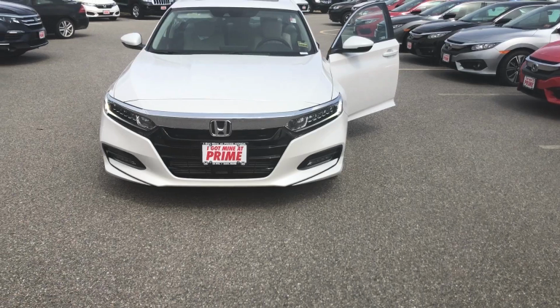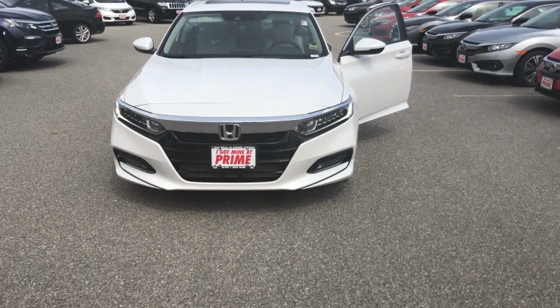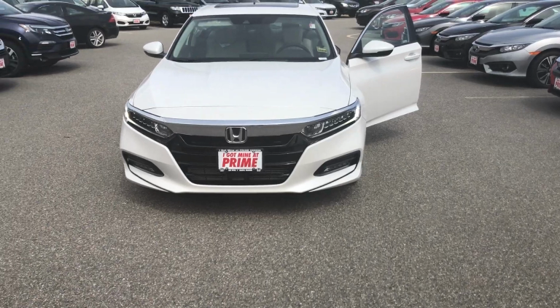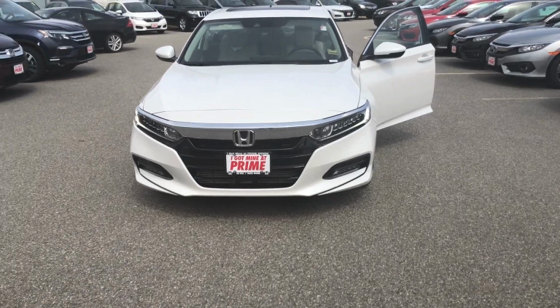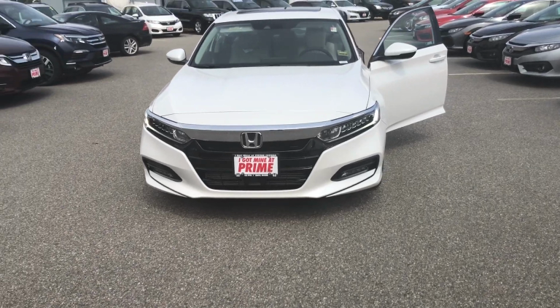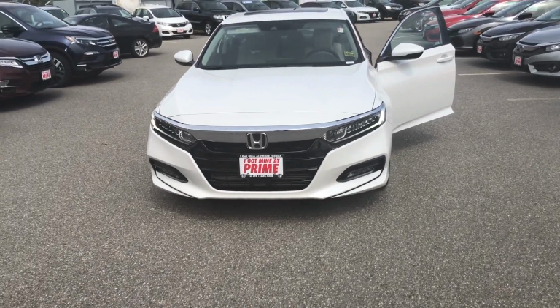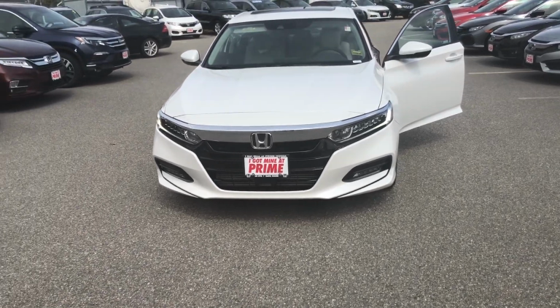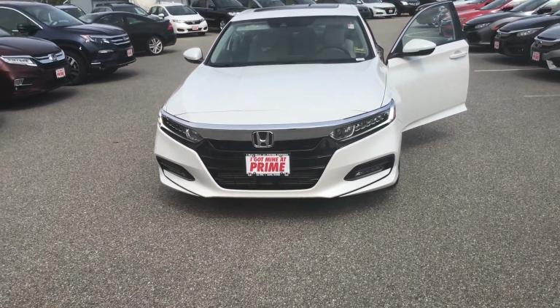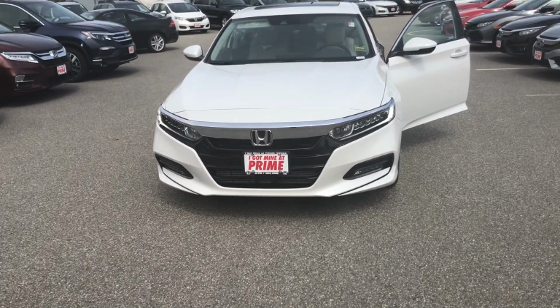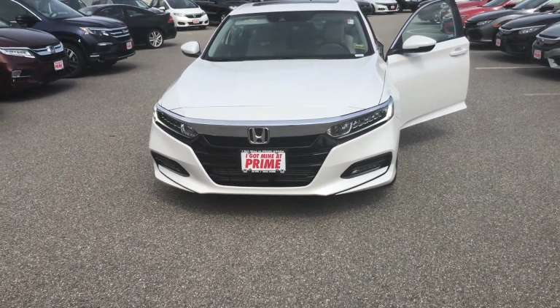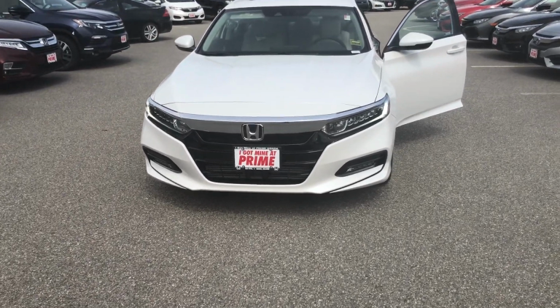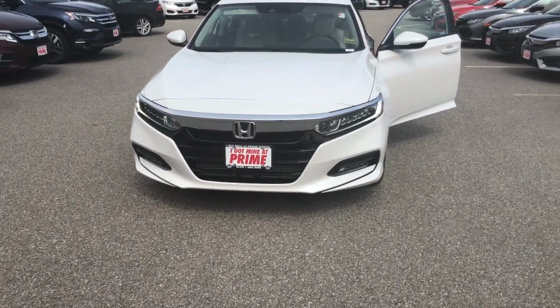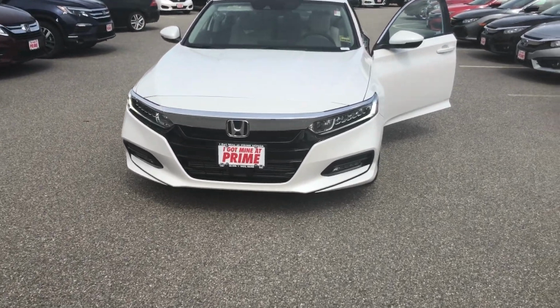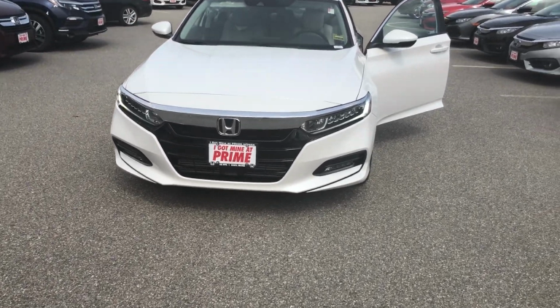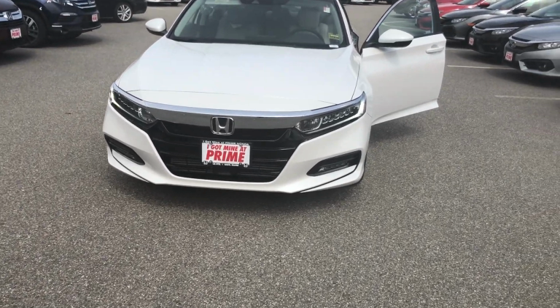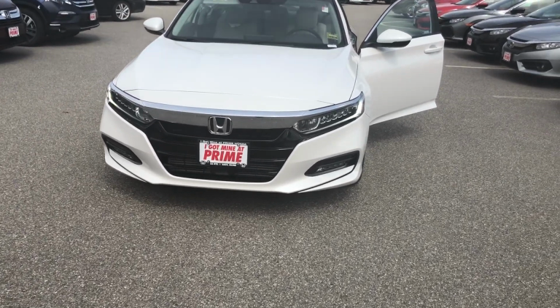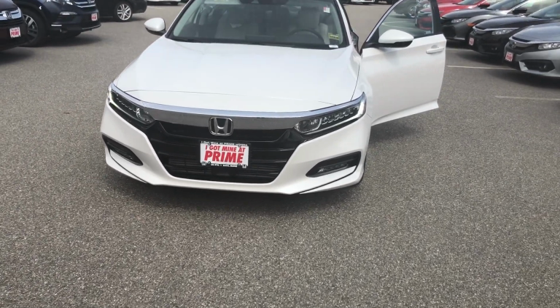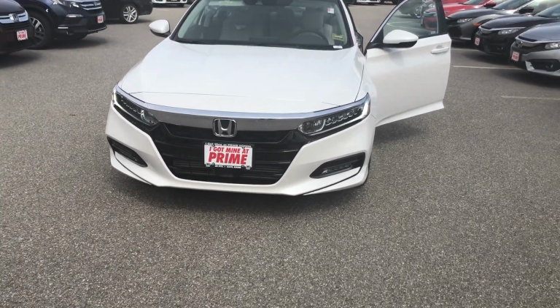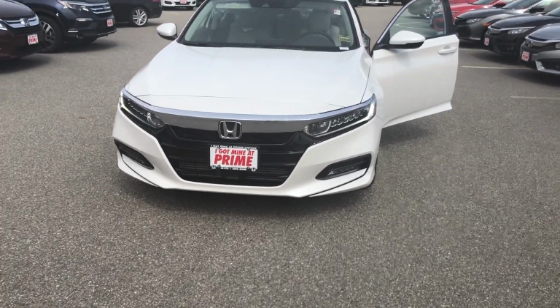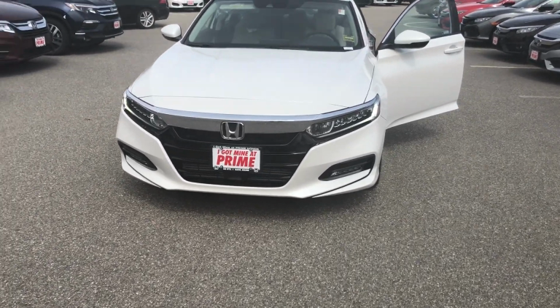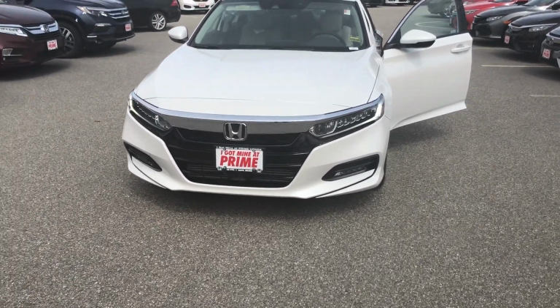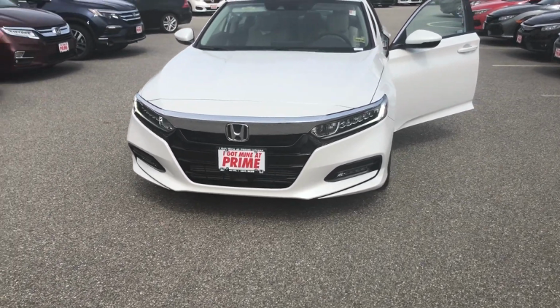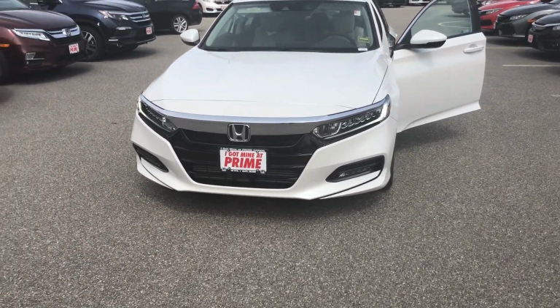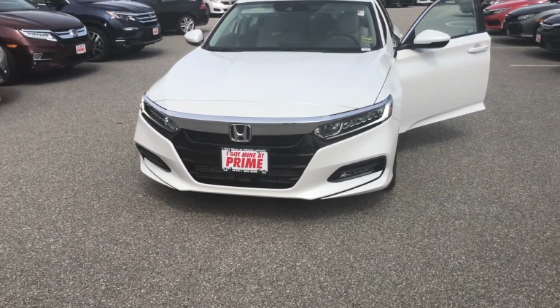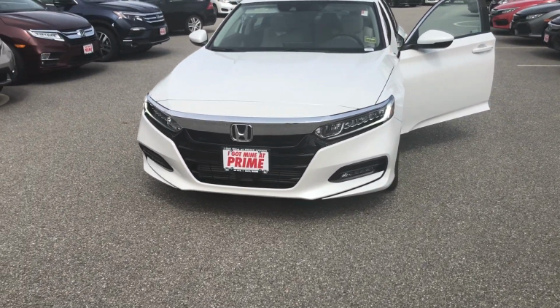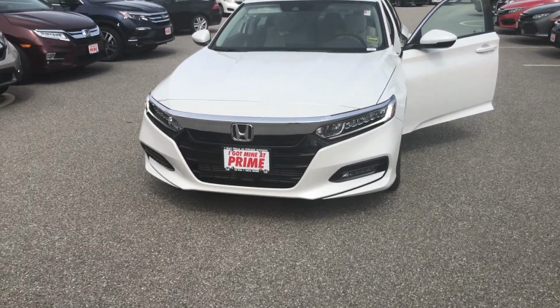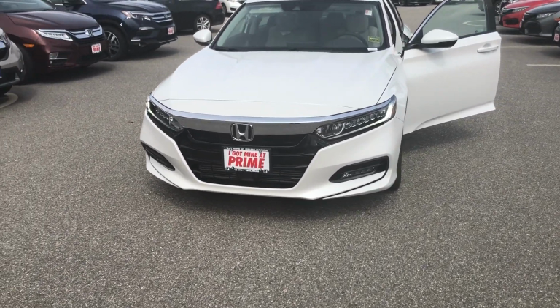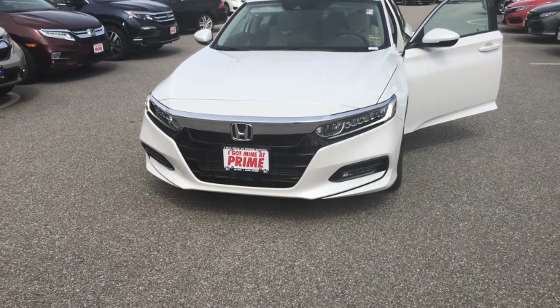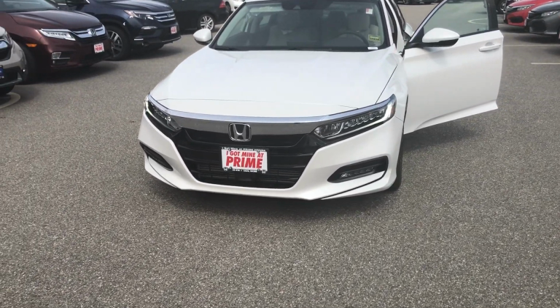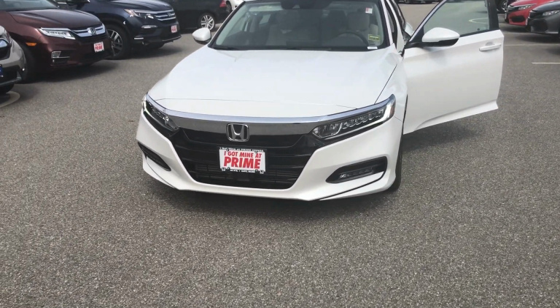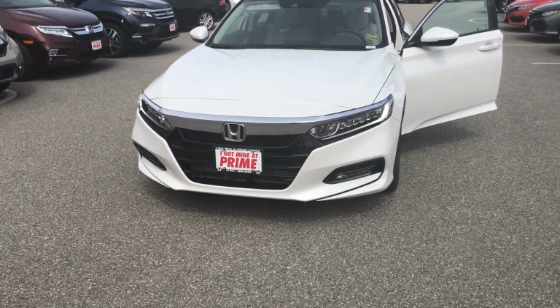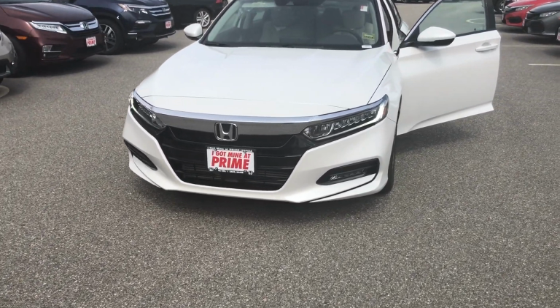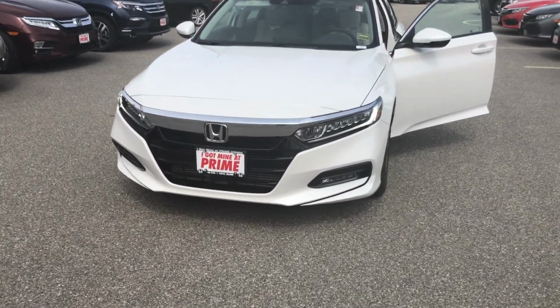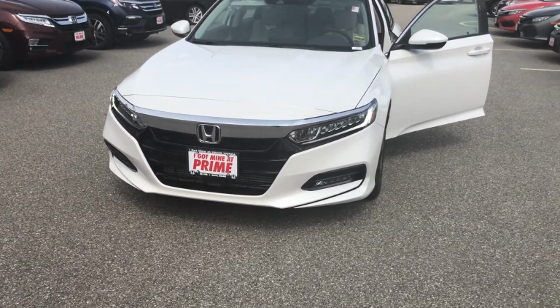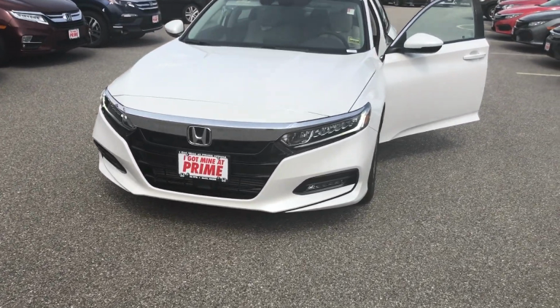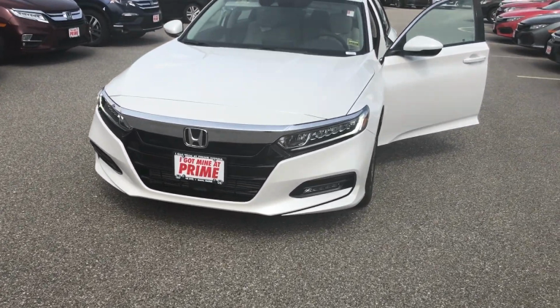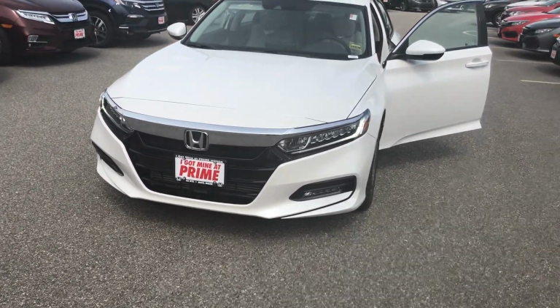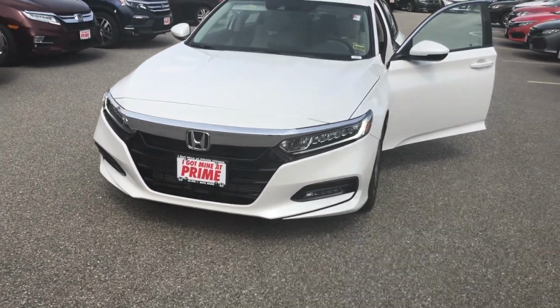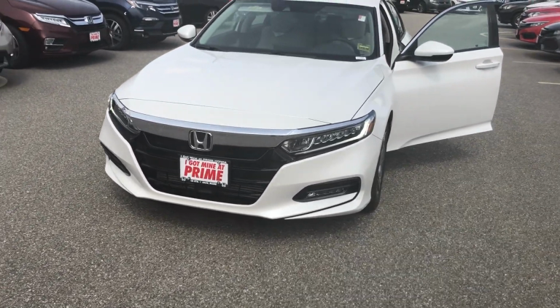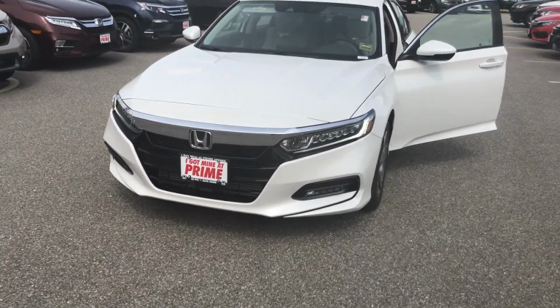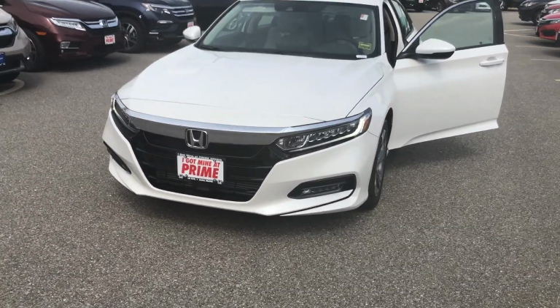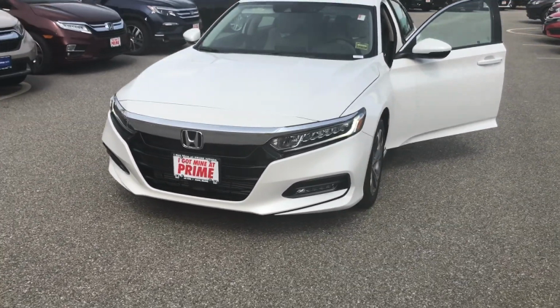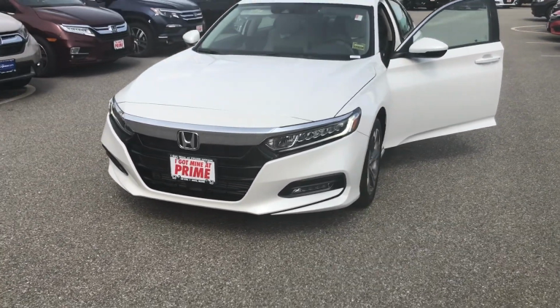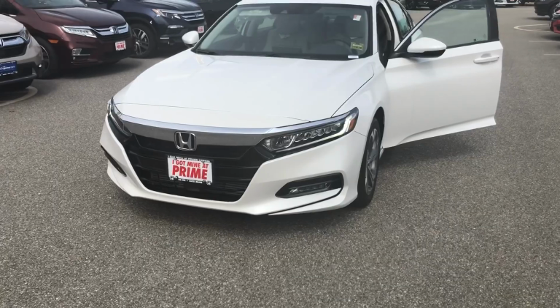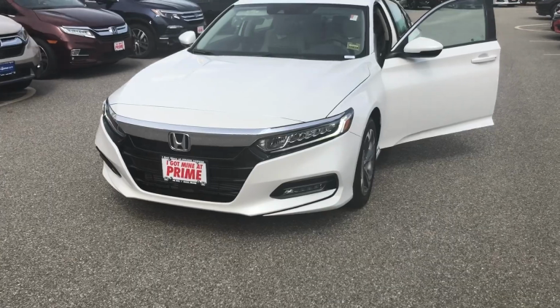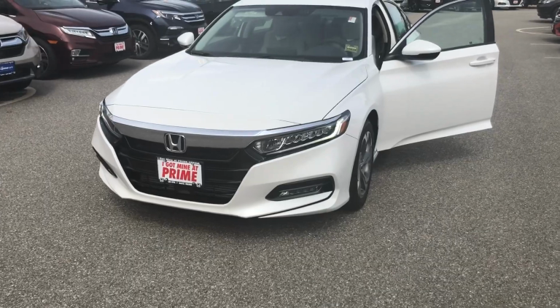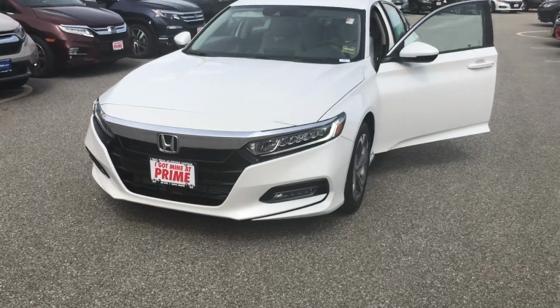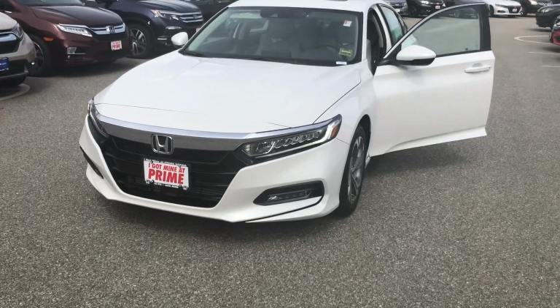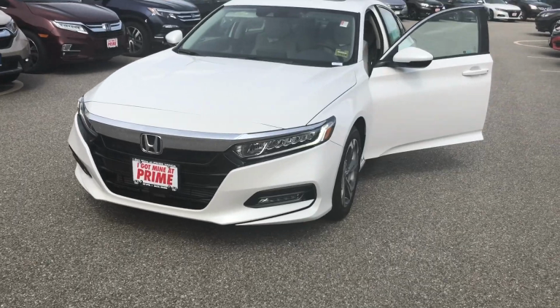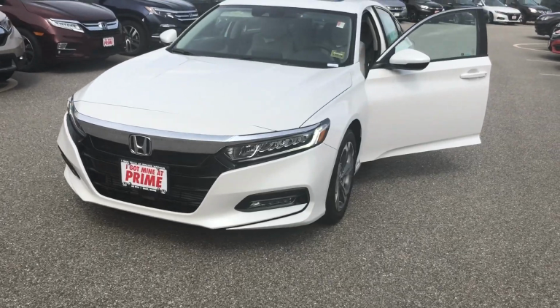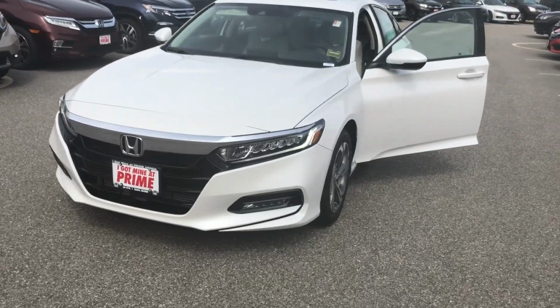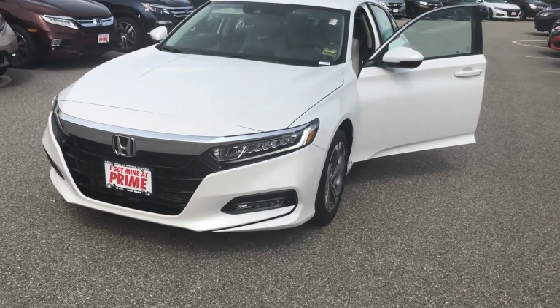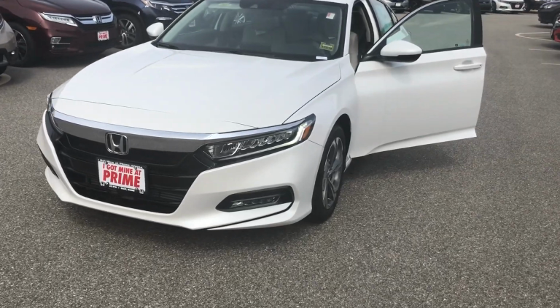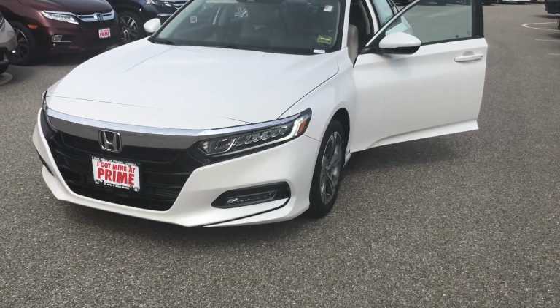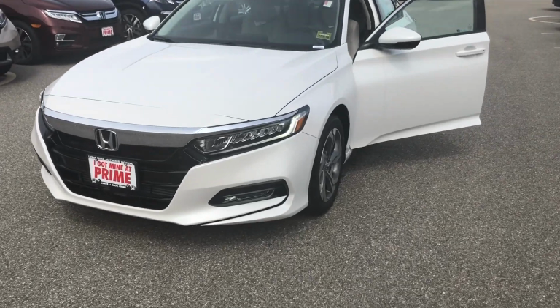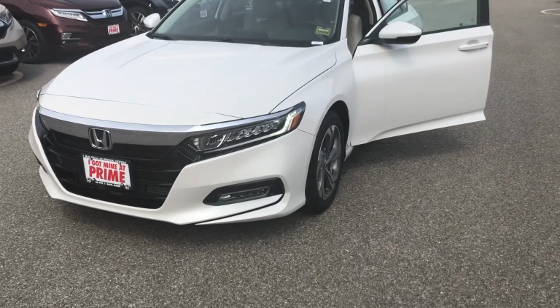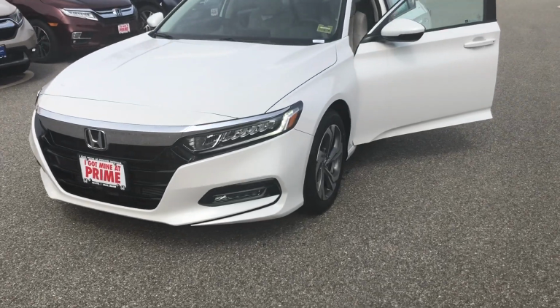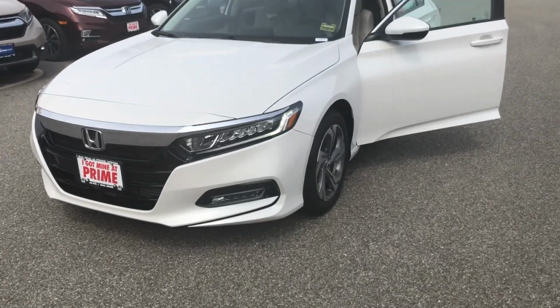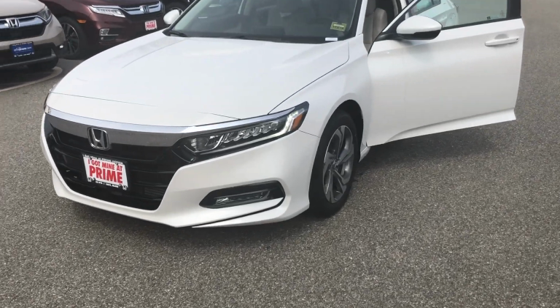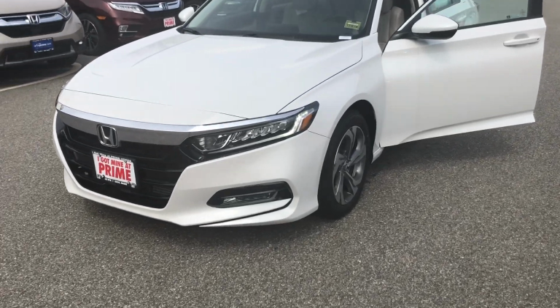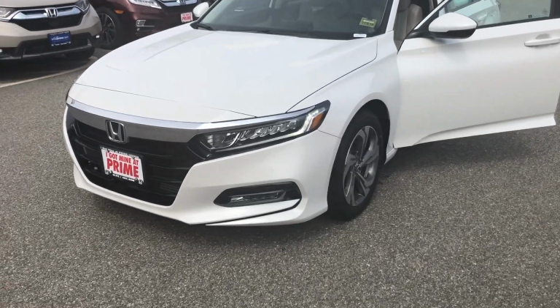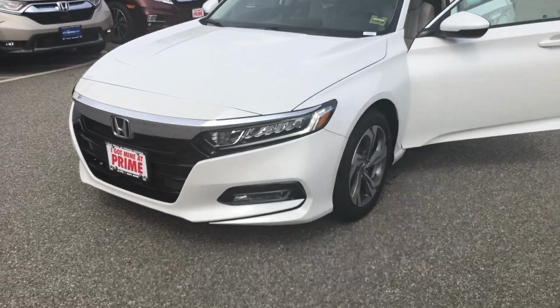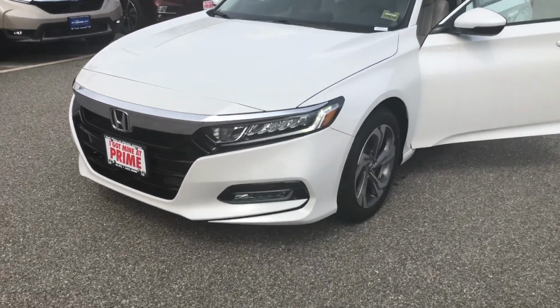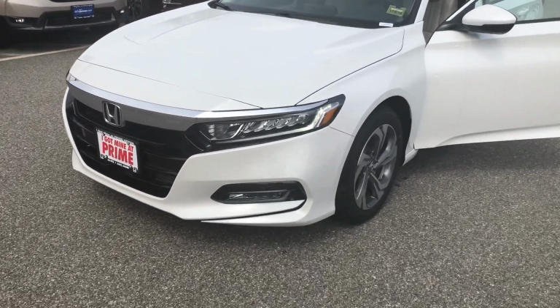This is Patrick over here at Prime Honda here in Sarko. I want to give you a quick walk around the Accord 1.5 liter EXL you inquired about. So this is it.